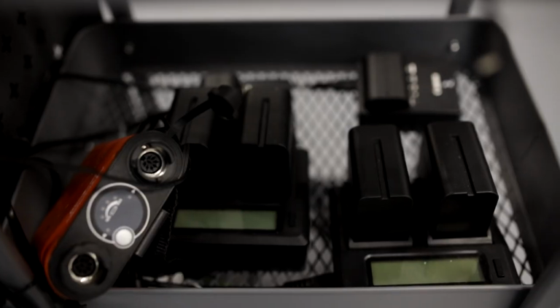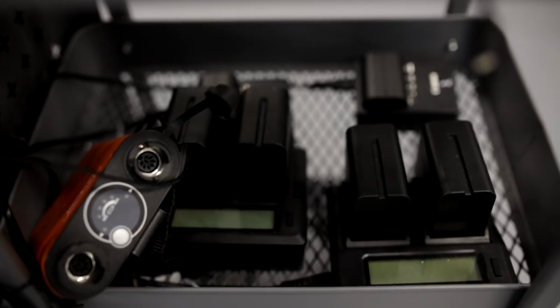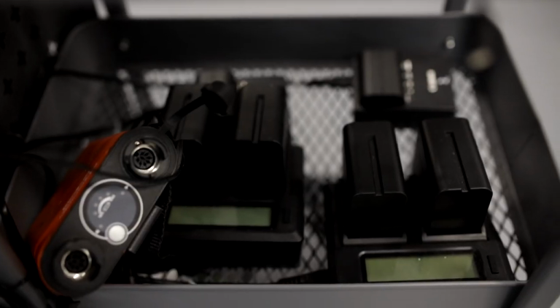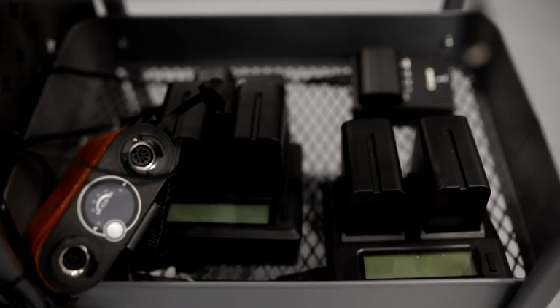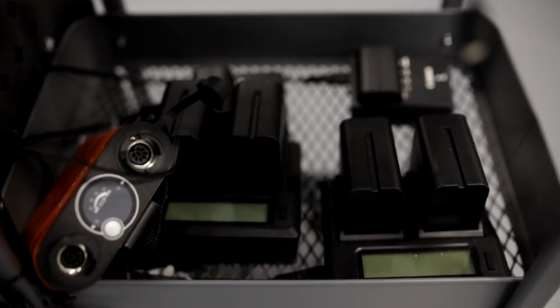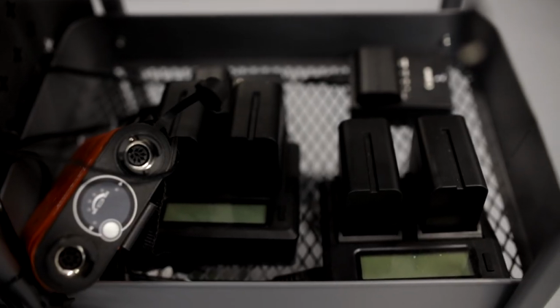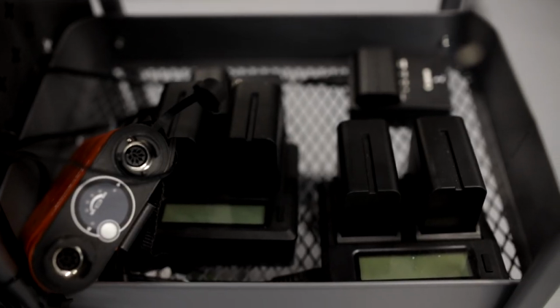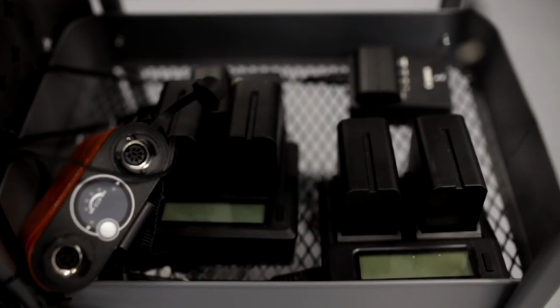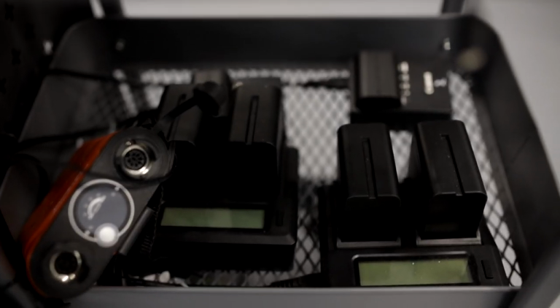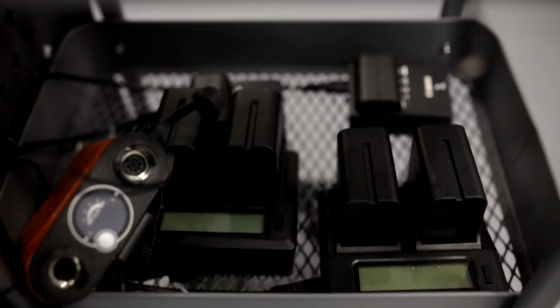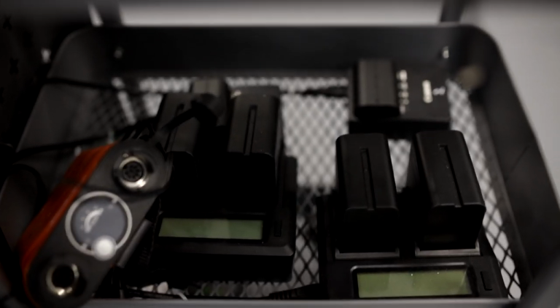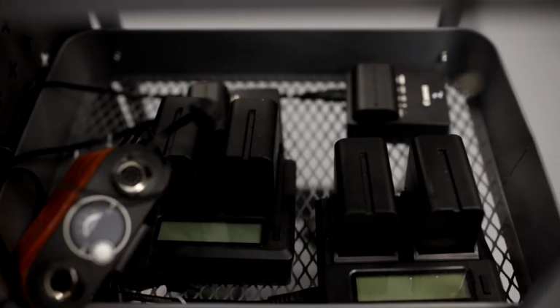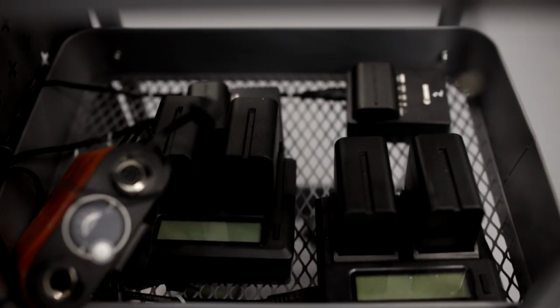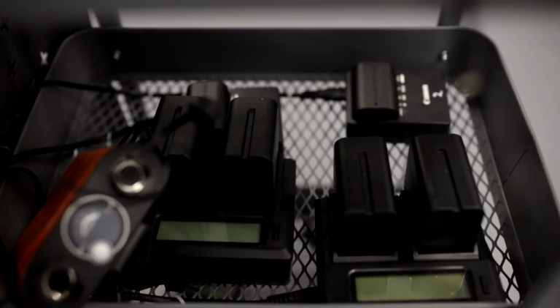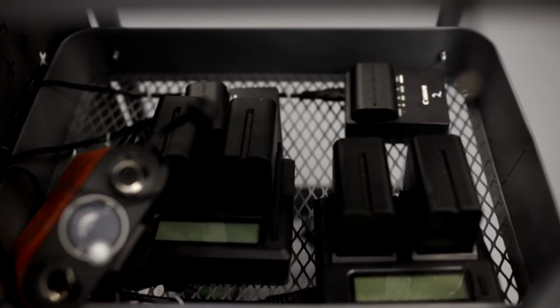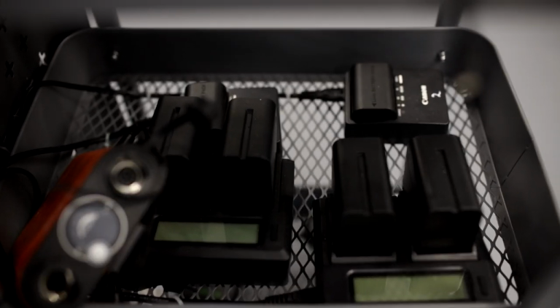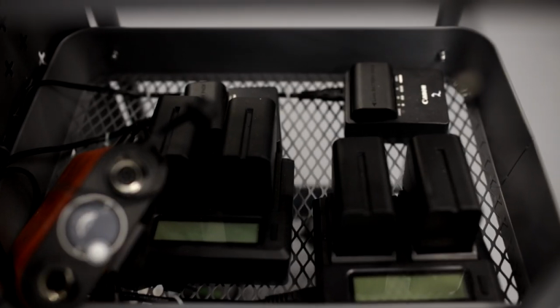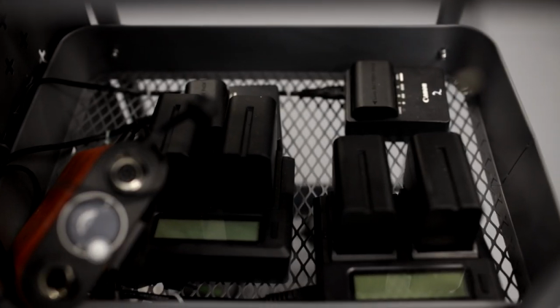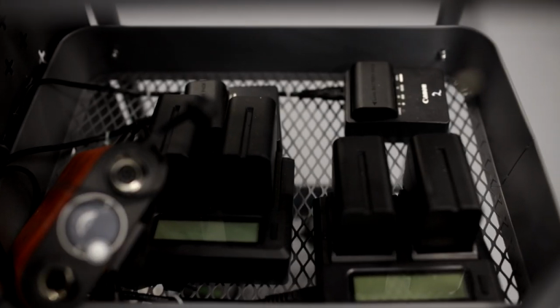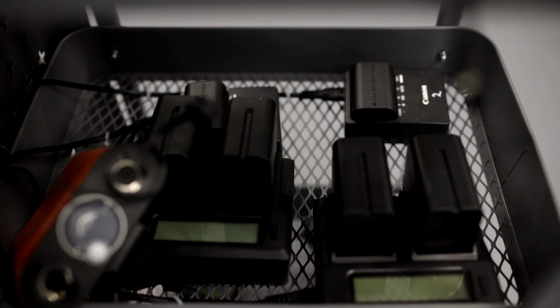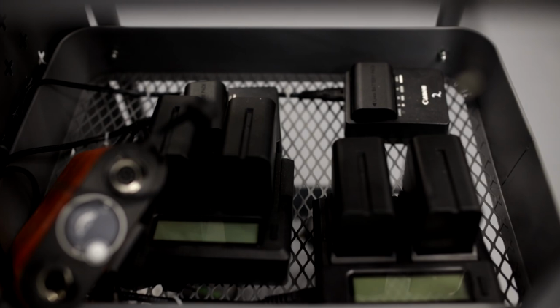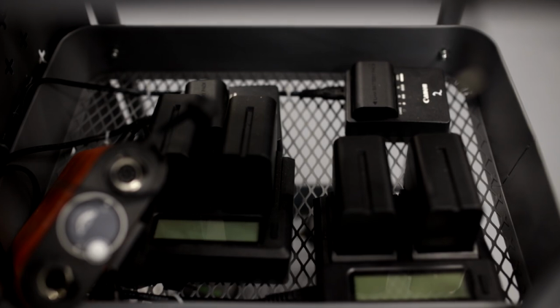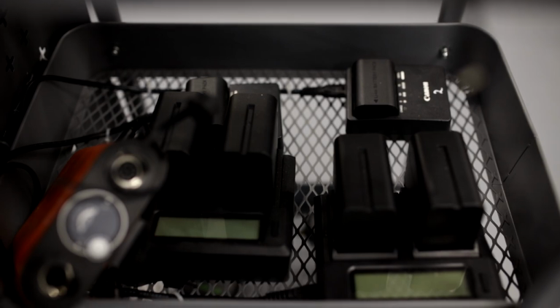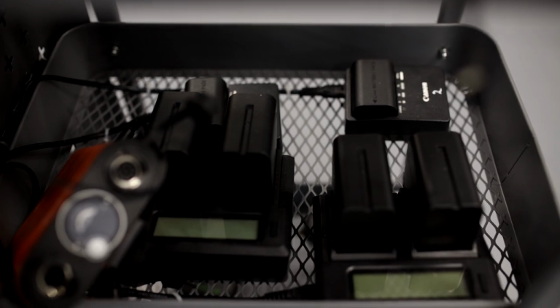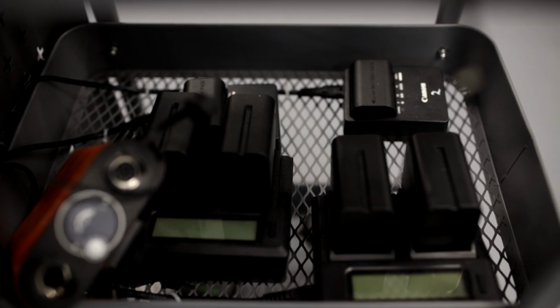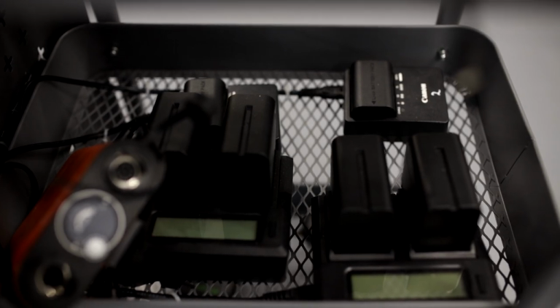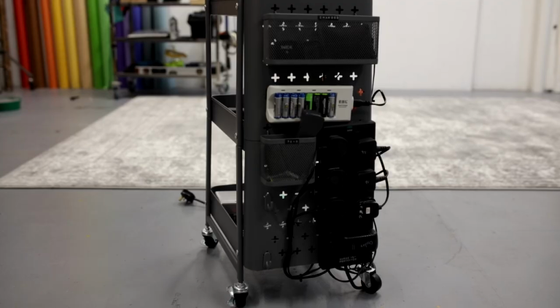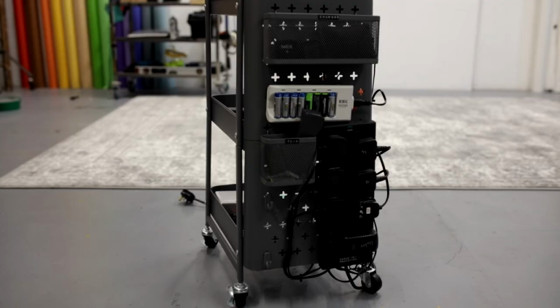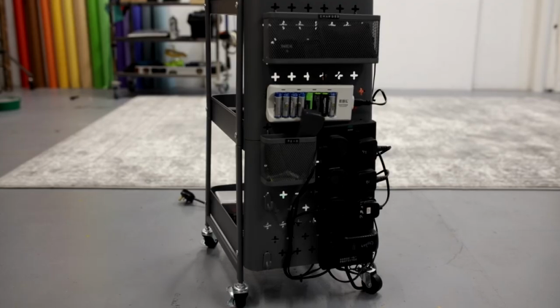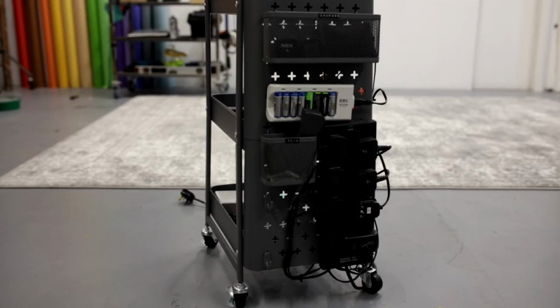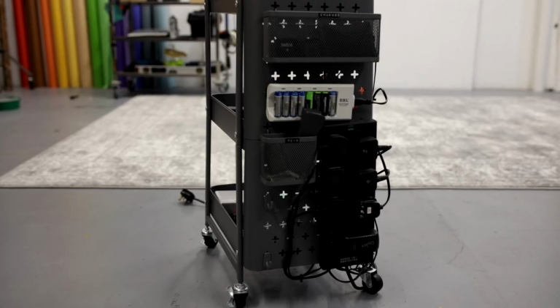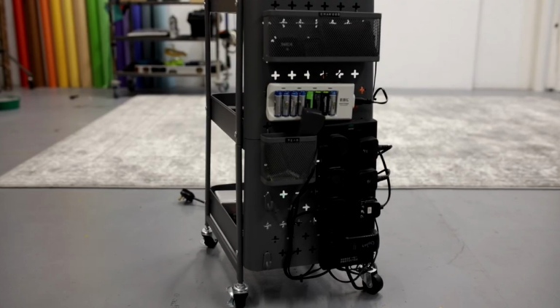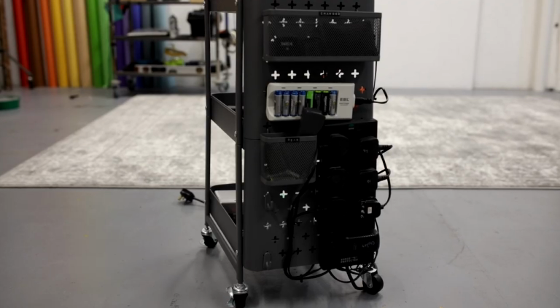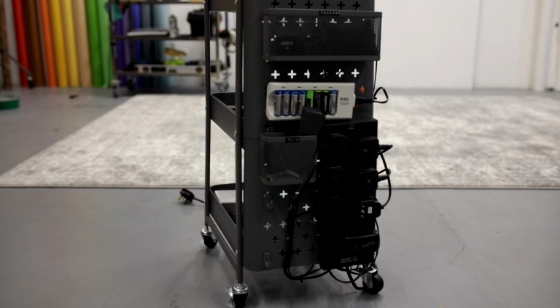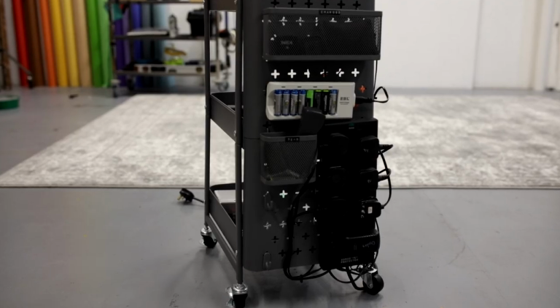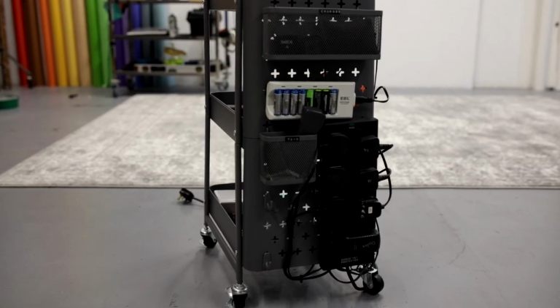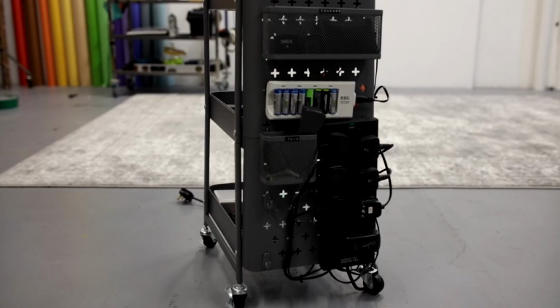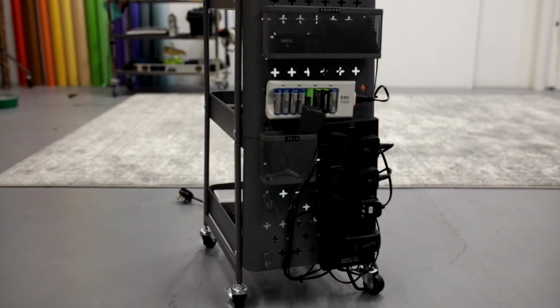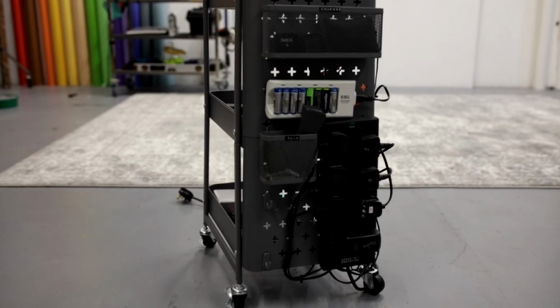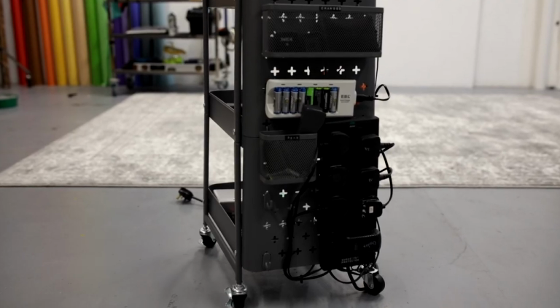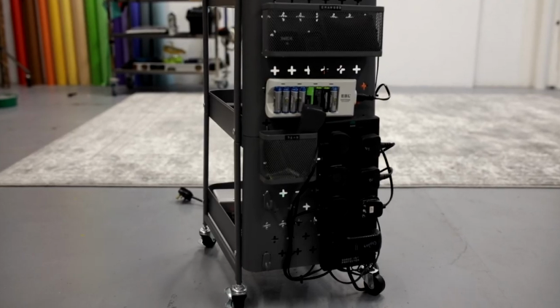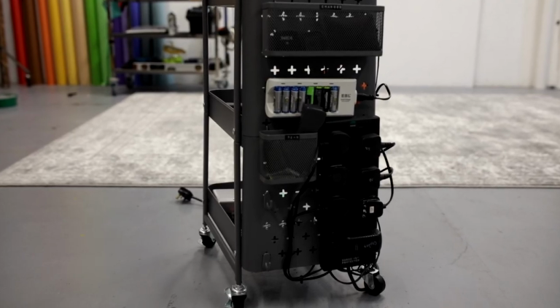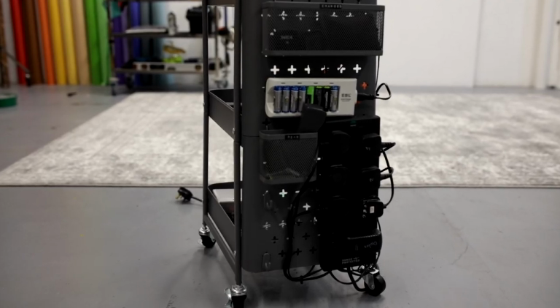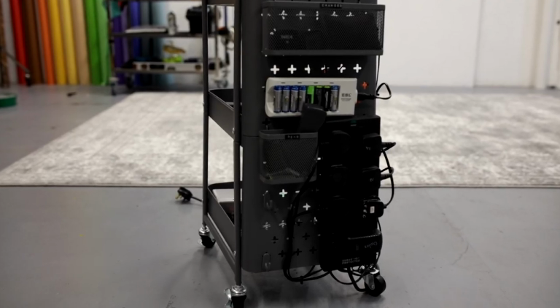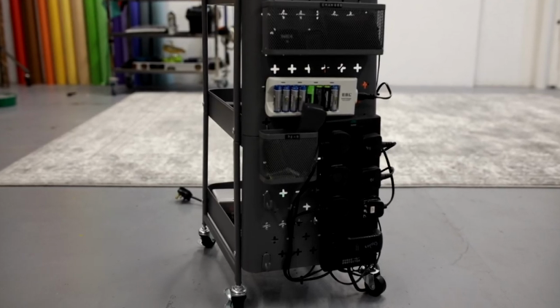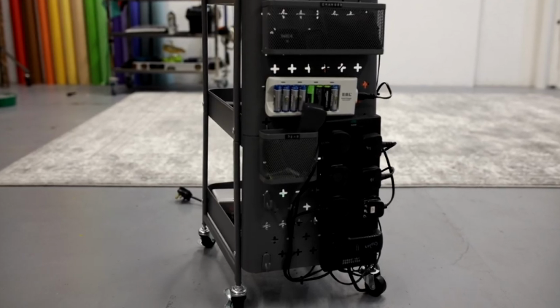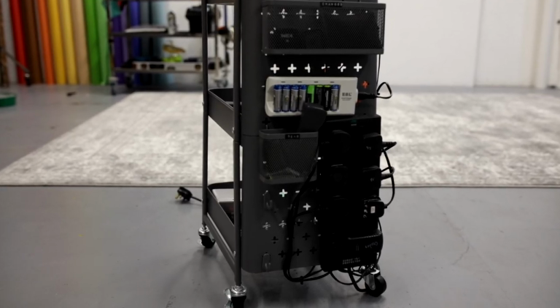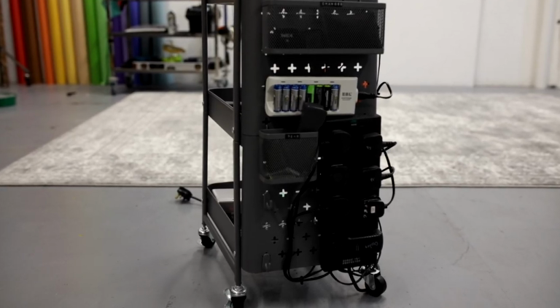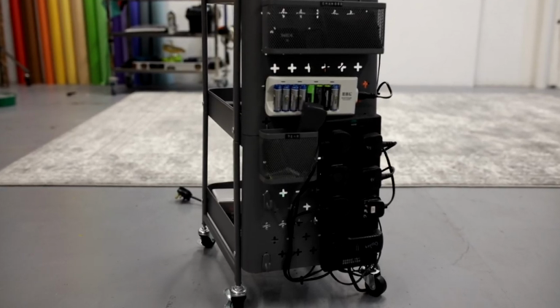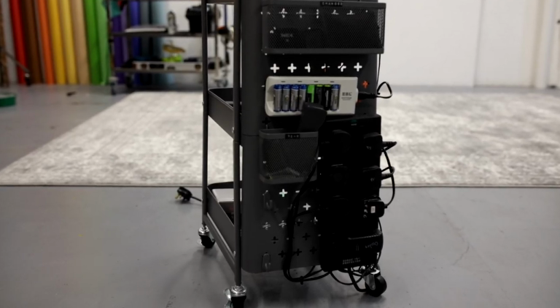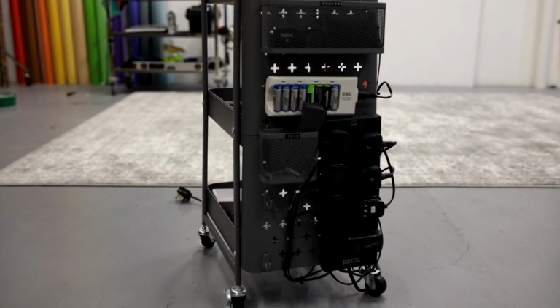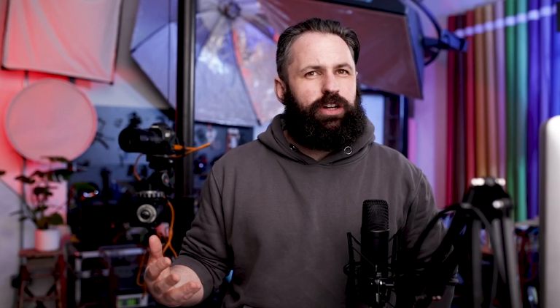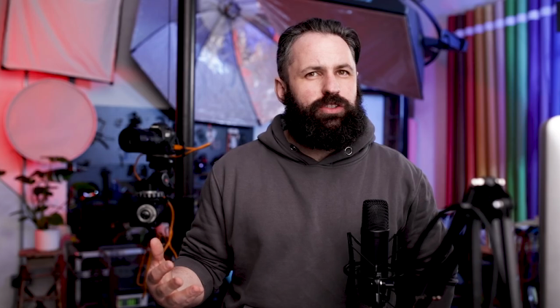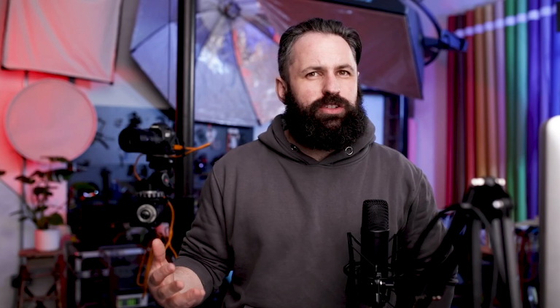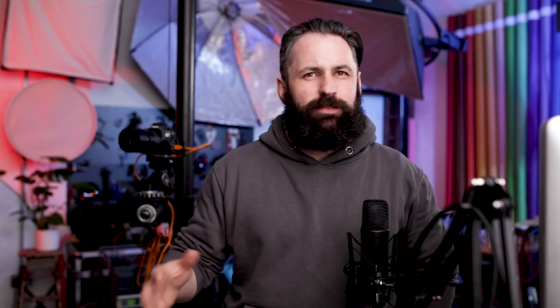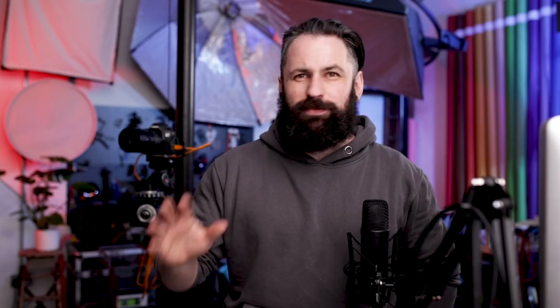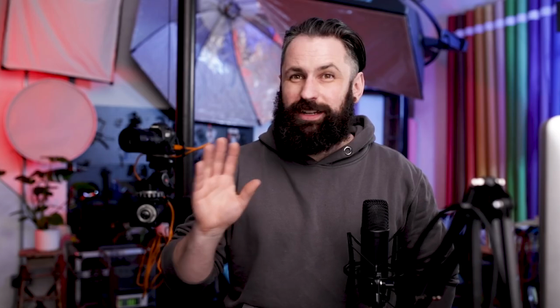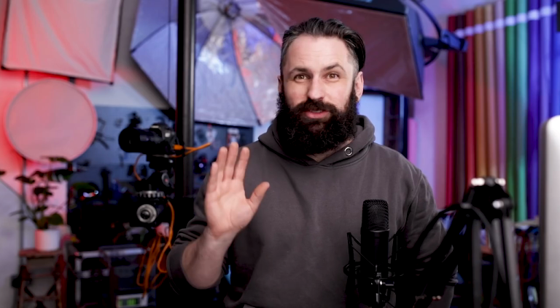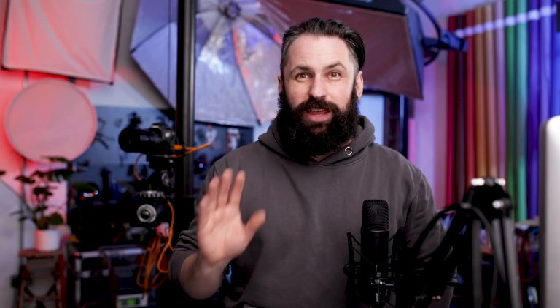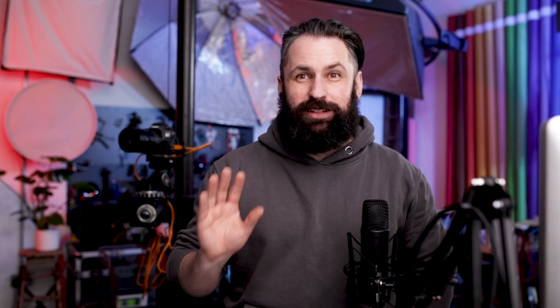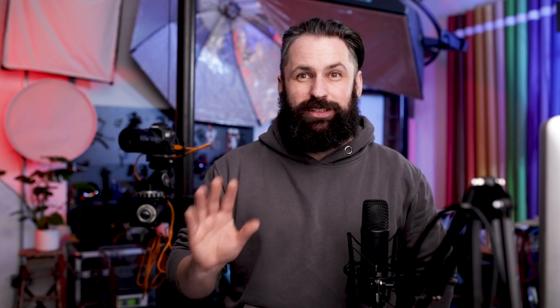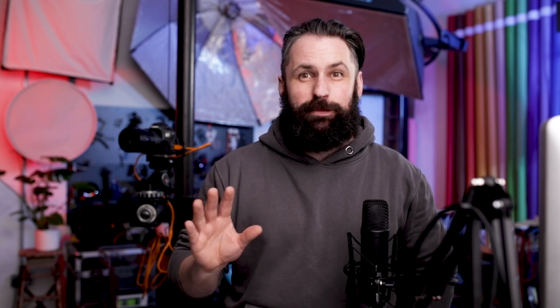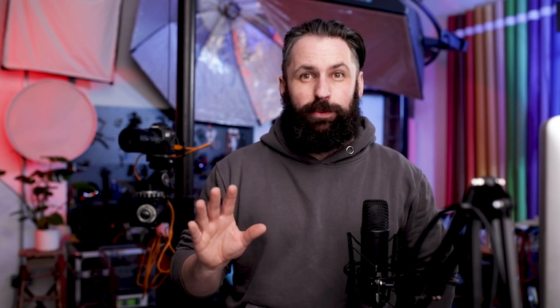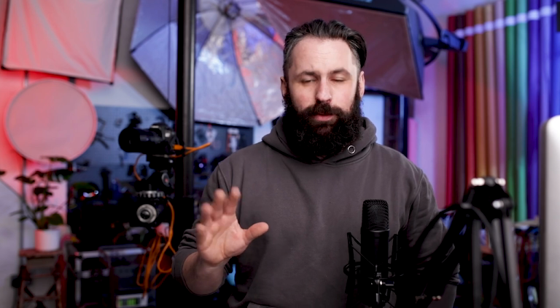All you need are some zip ties, some sticky velcro, a multi socket, and your chargers. It is that simple.